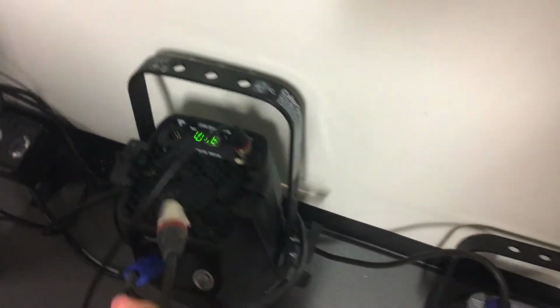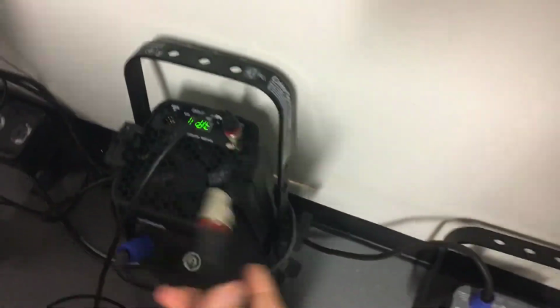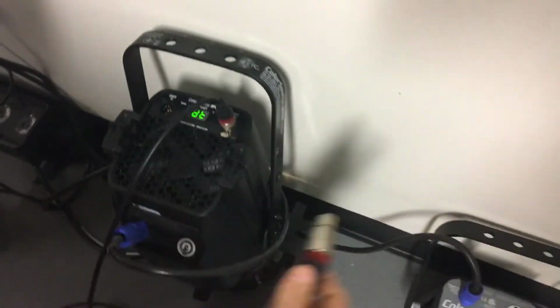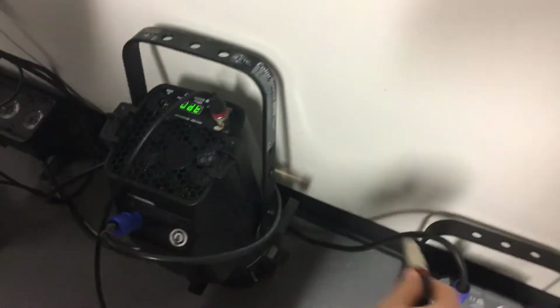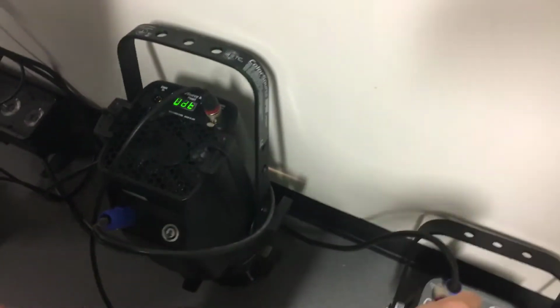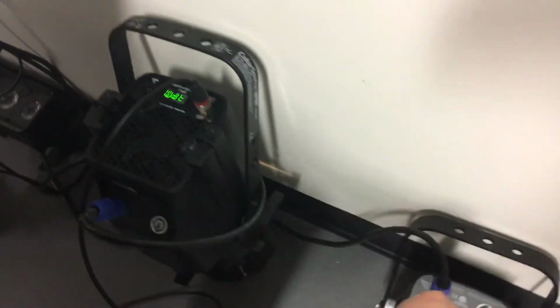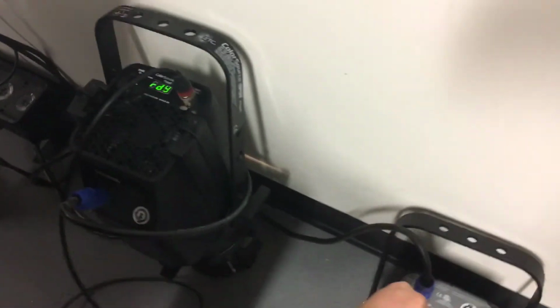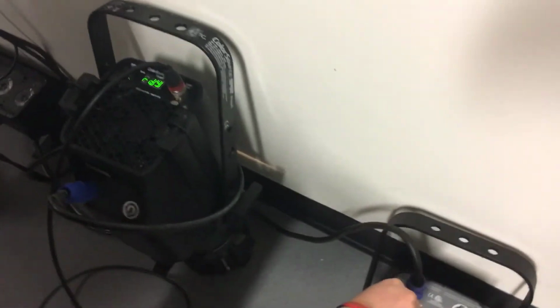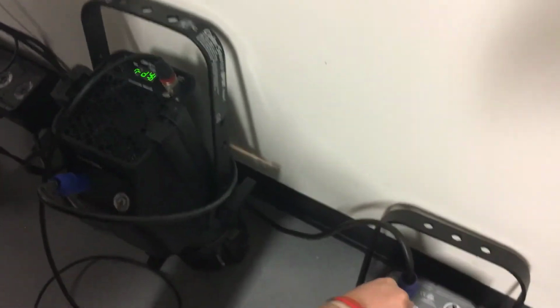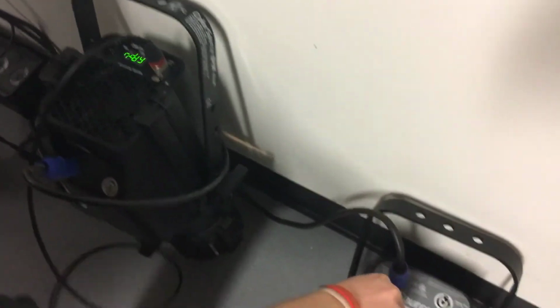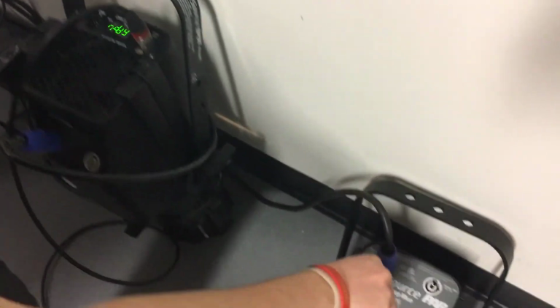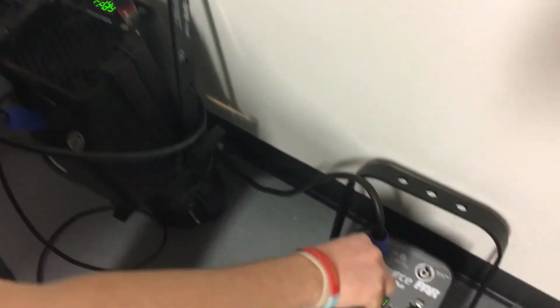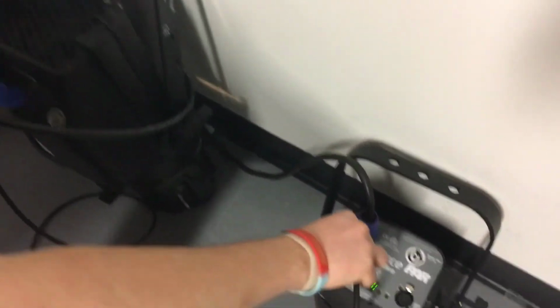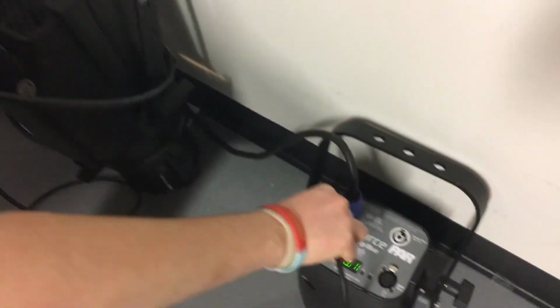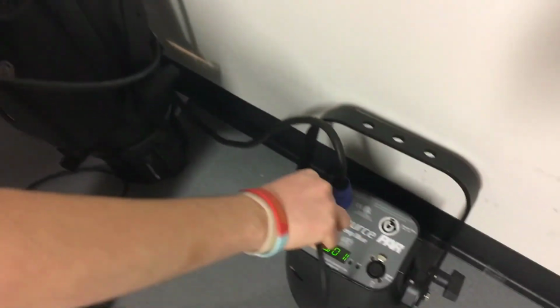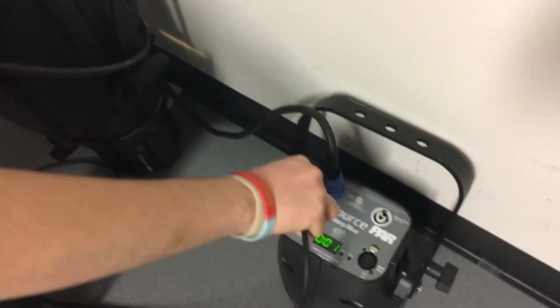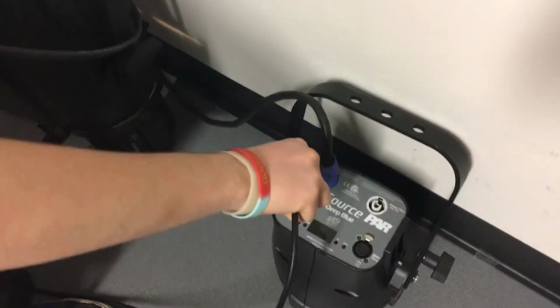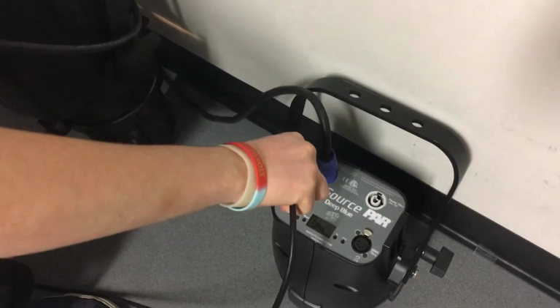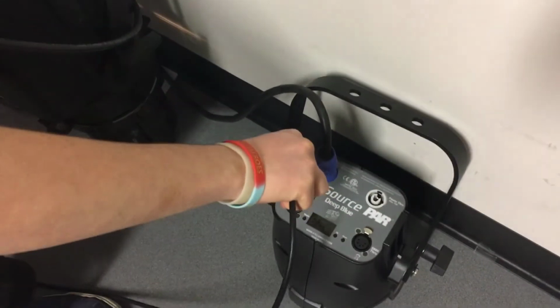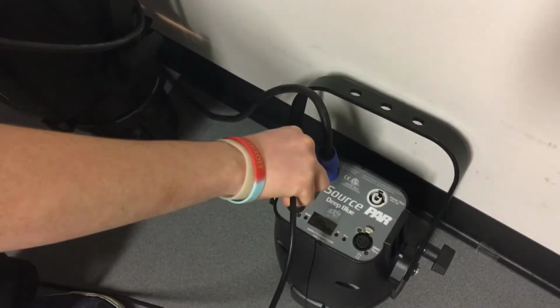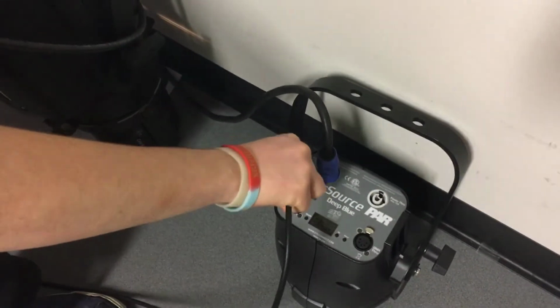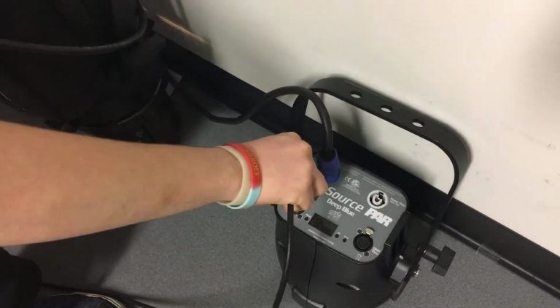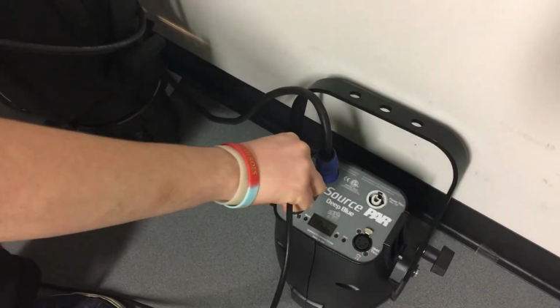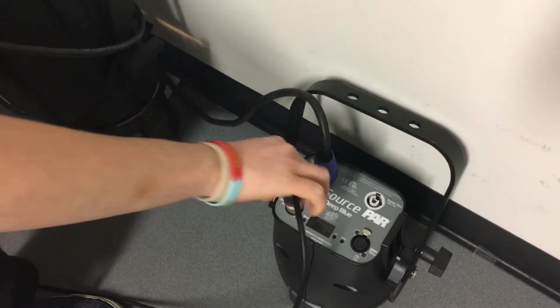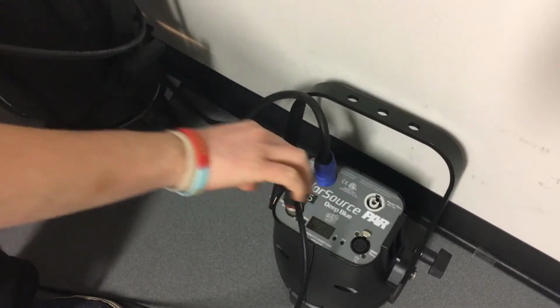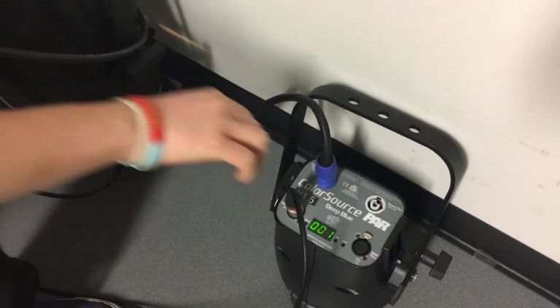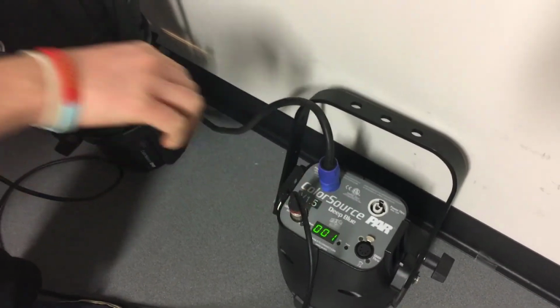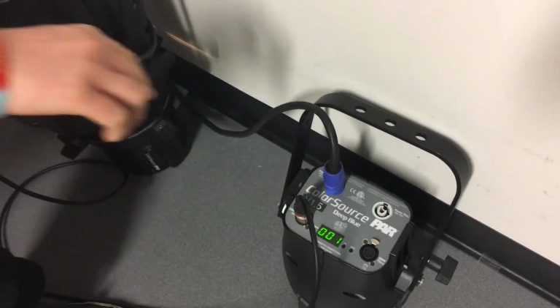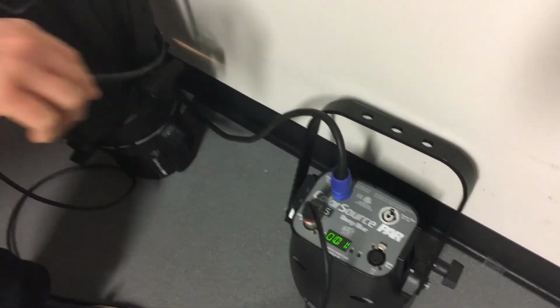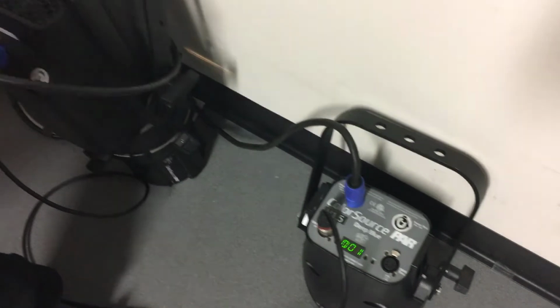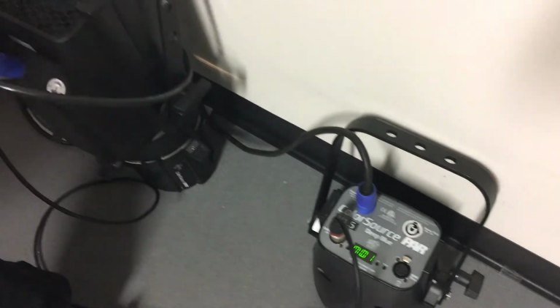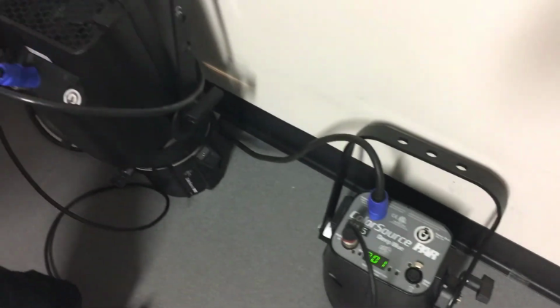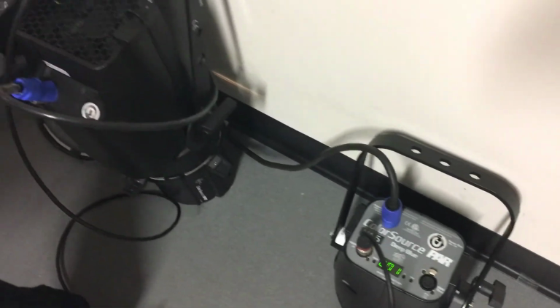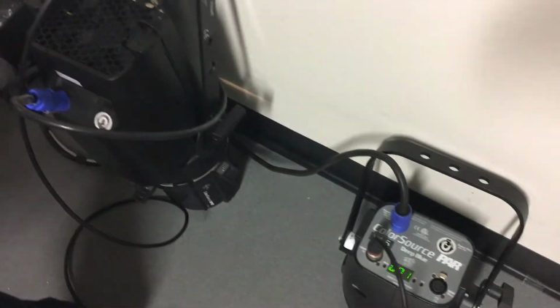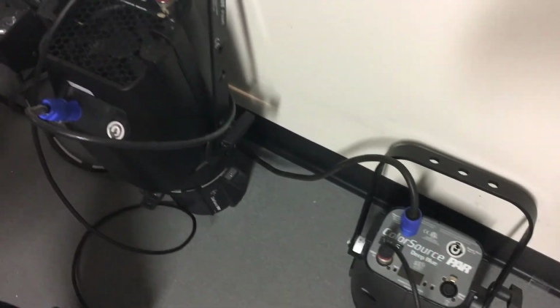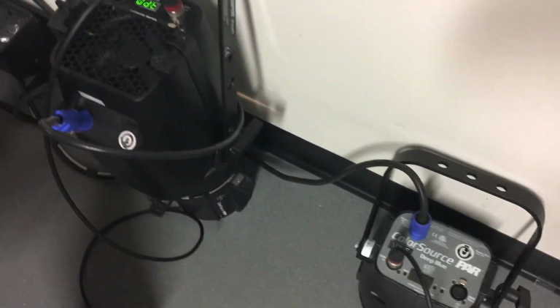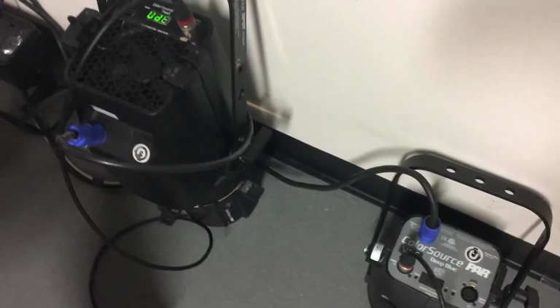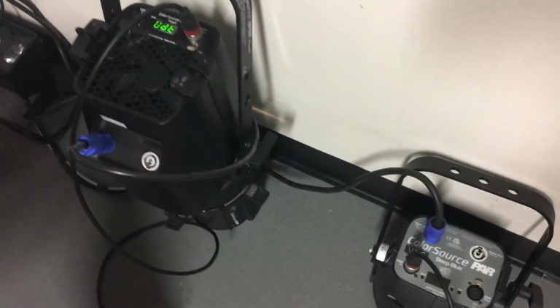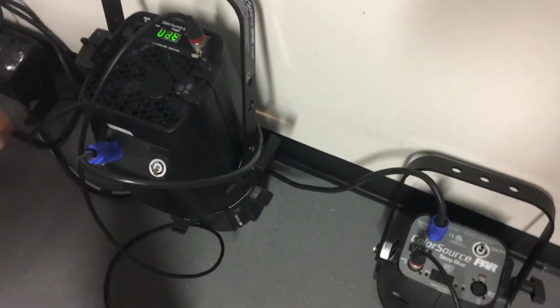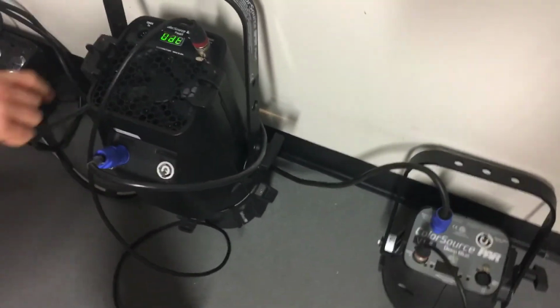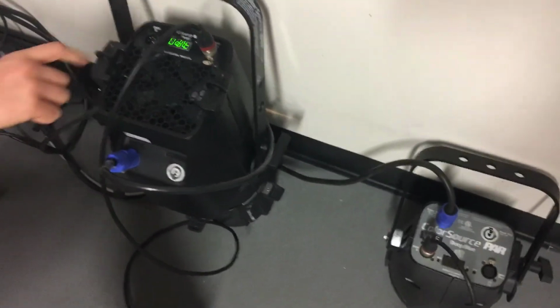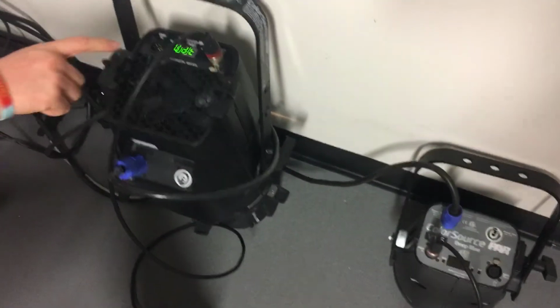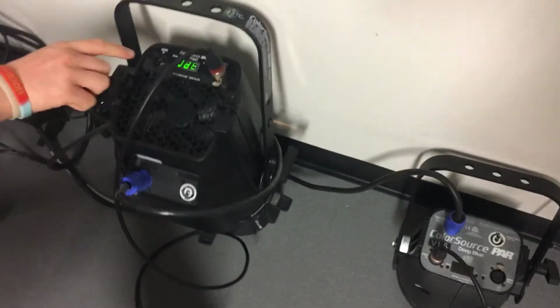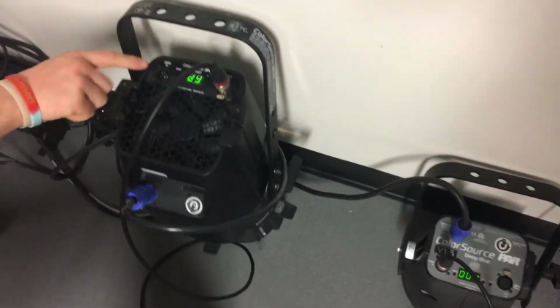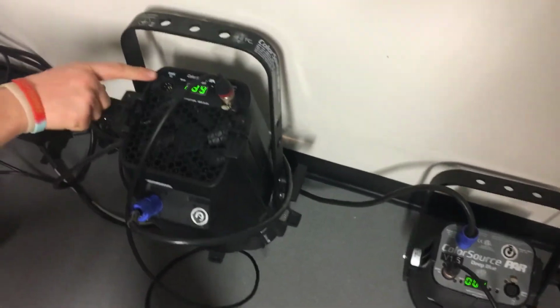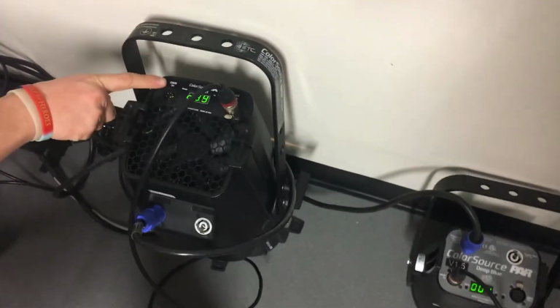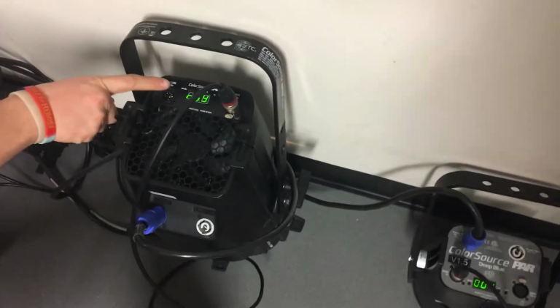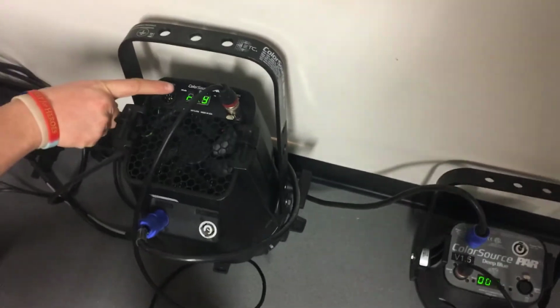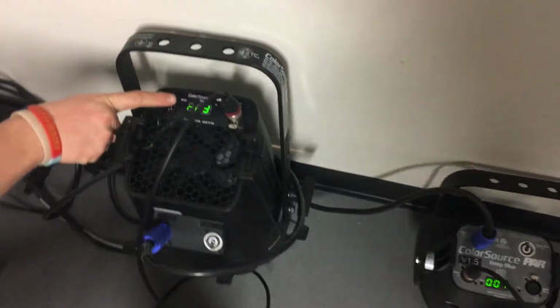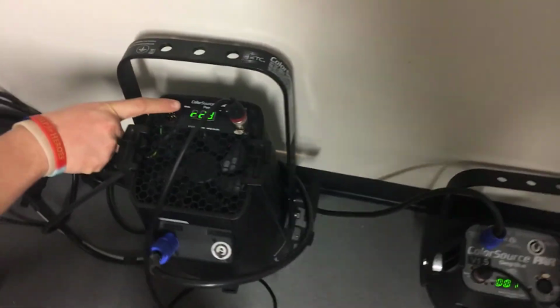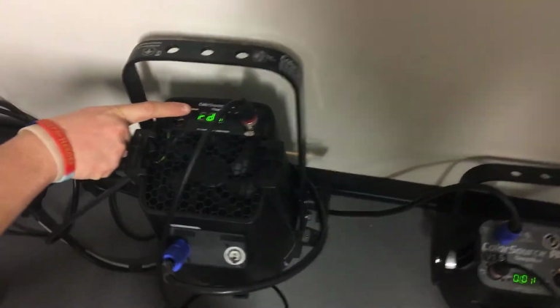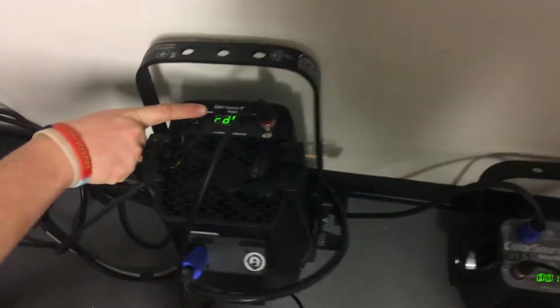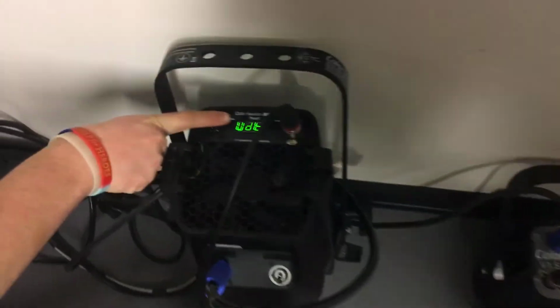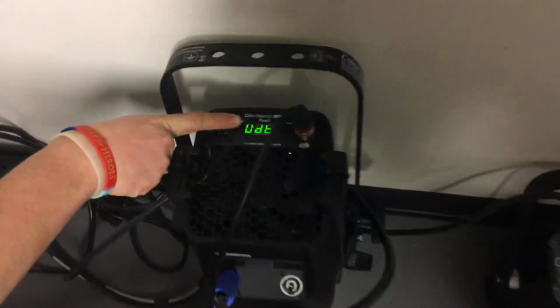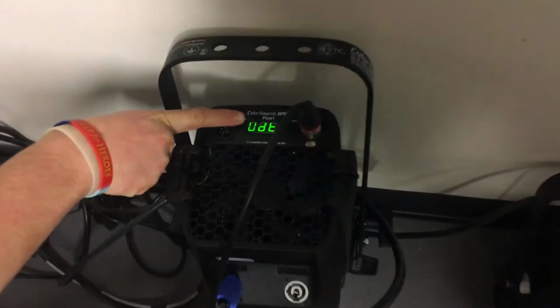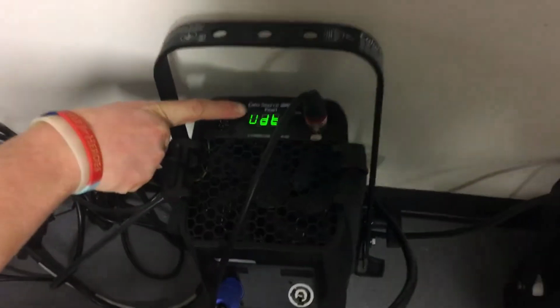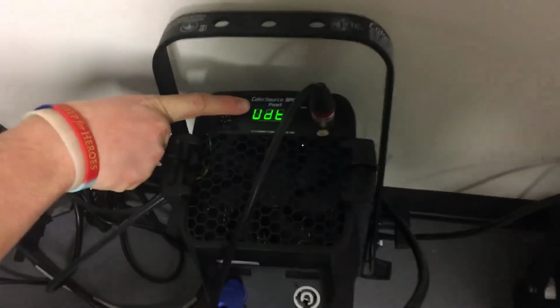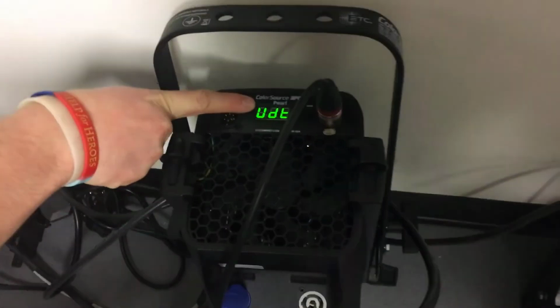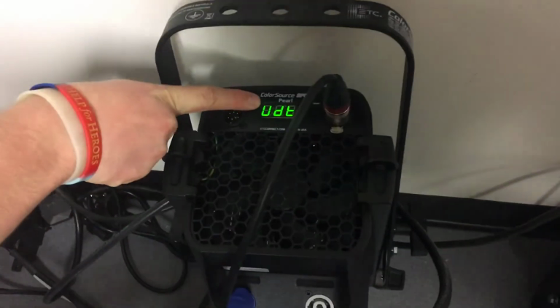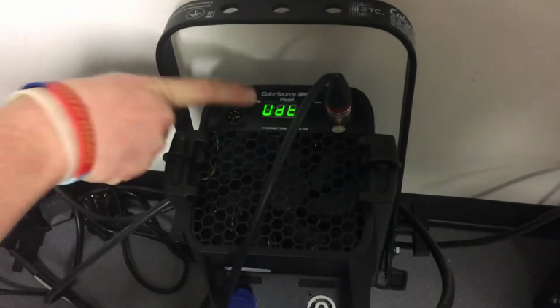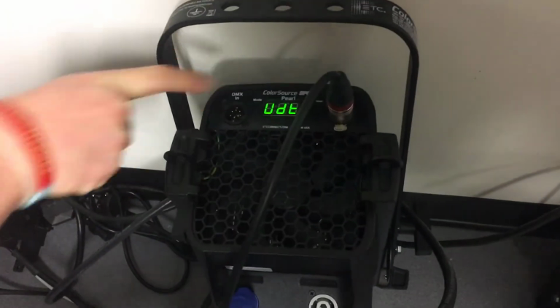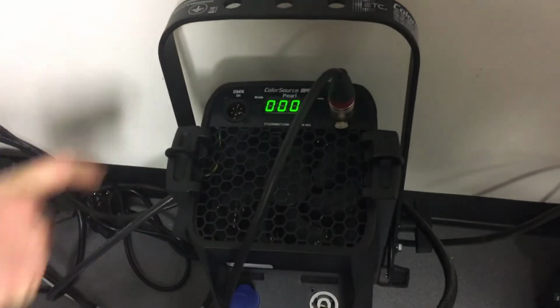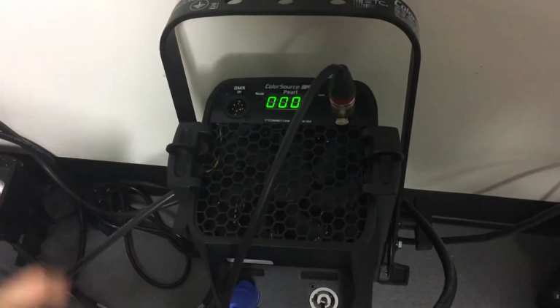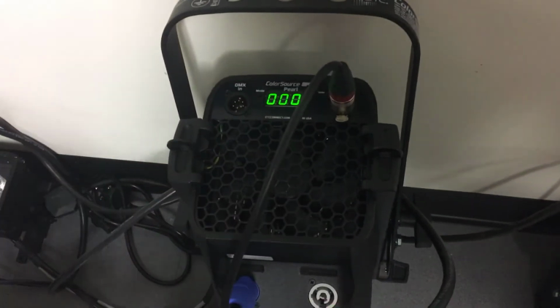Once the two fixtures are connected together we can start the firmware push. To start, press the mode button on the source fixture.